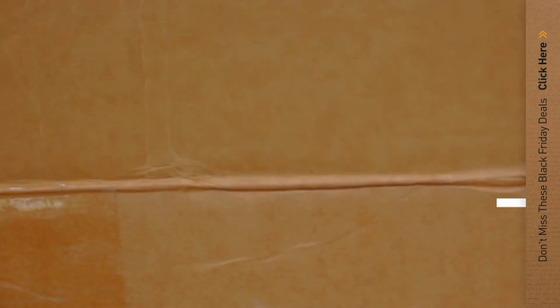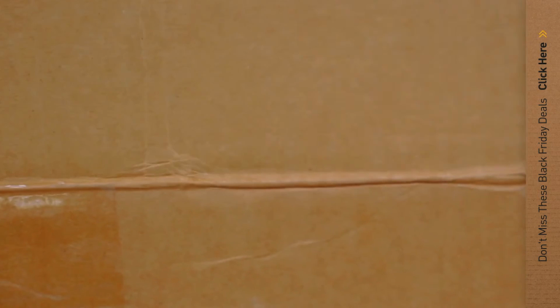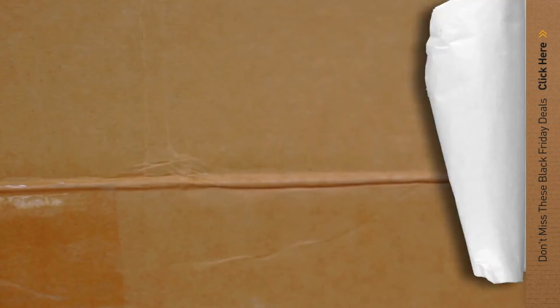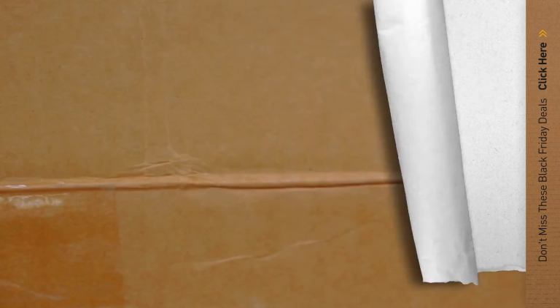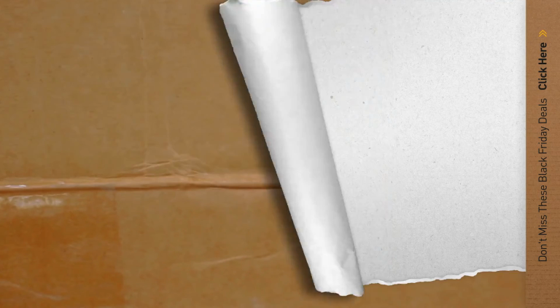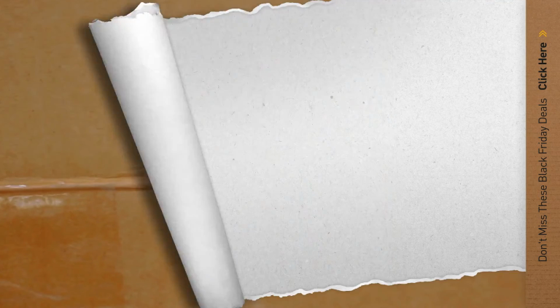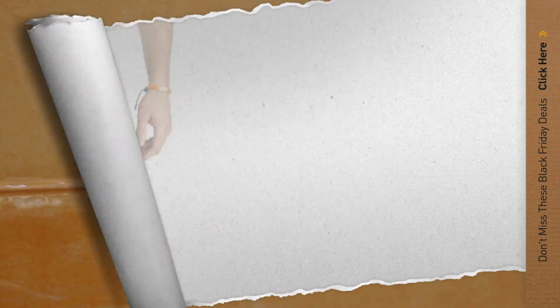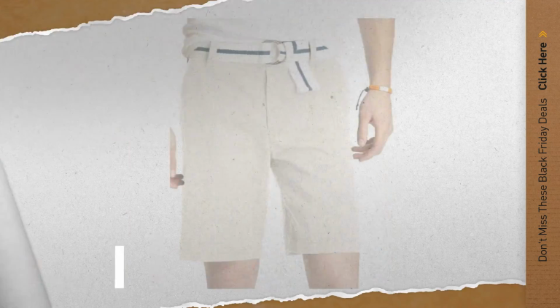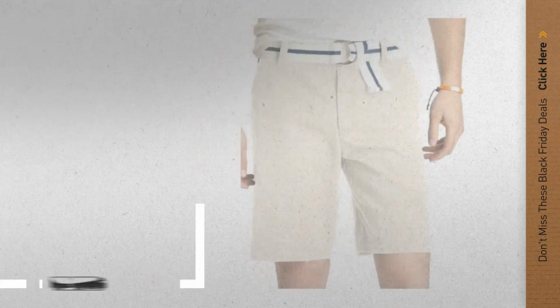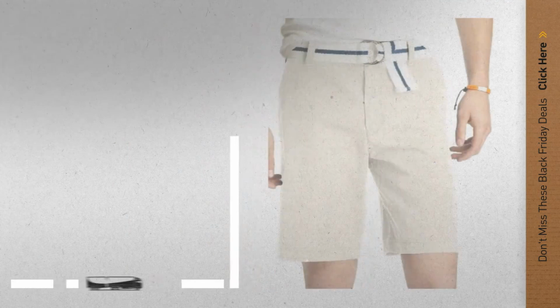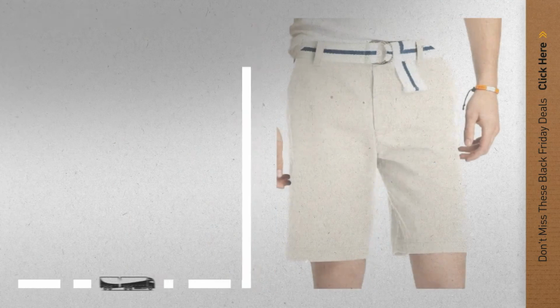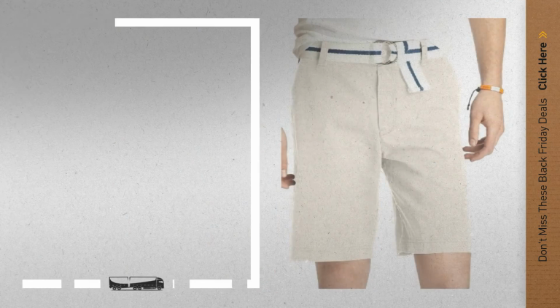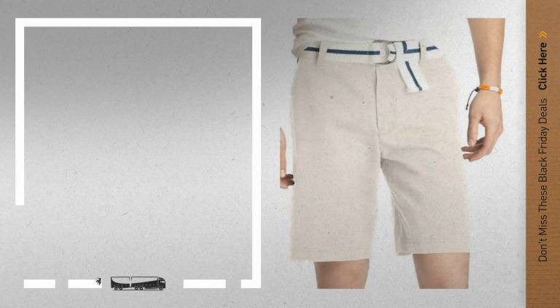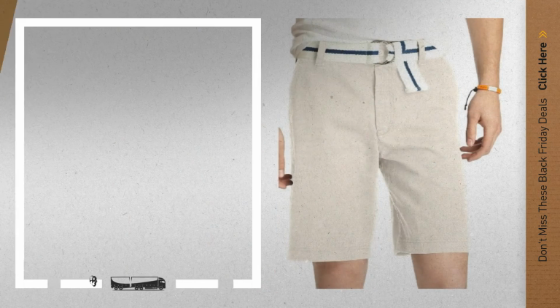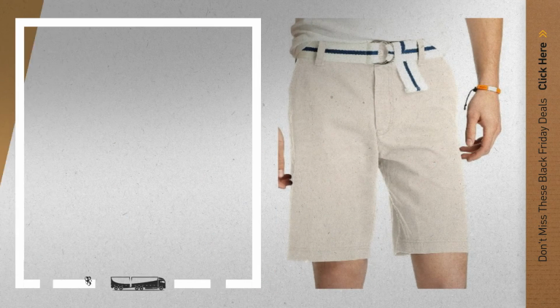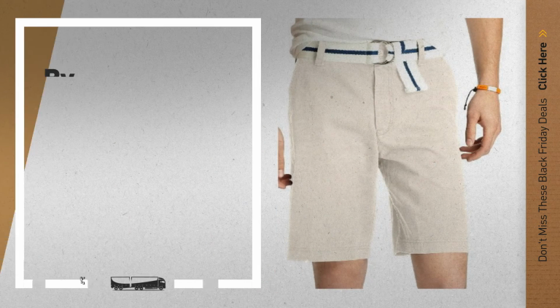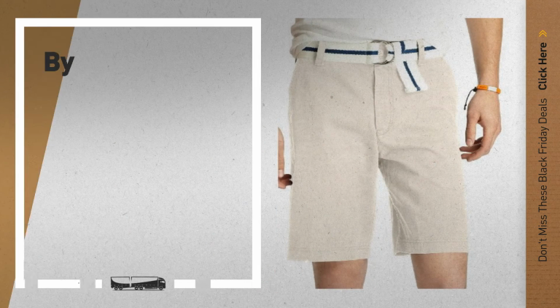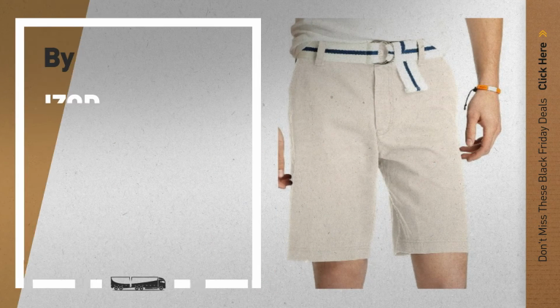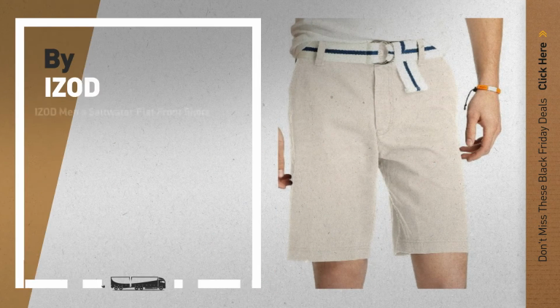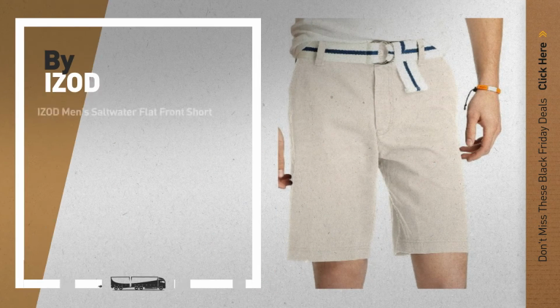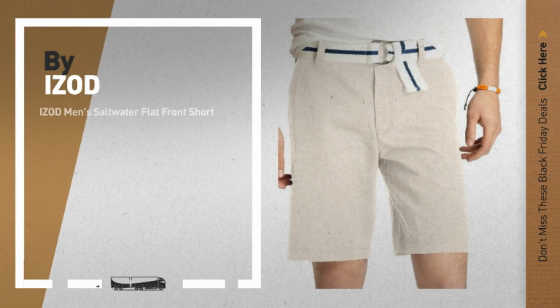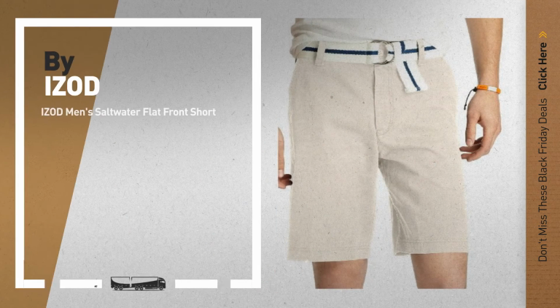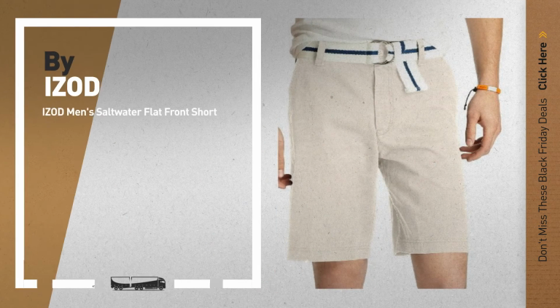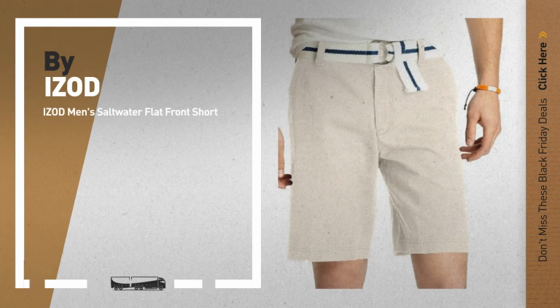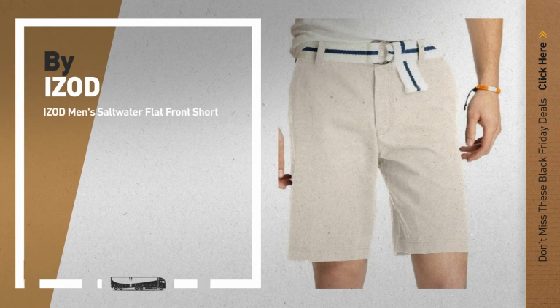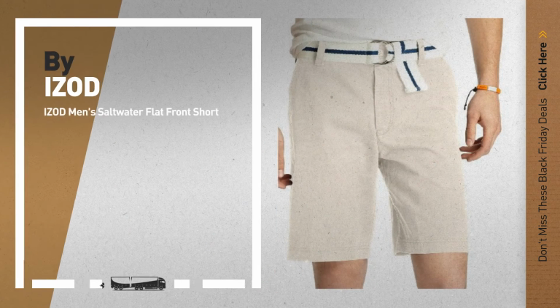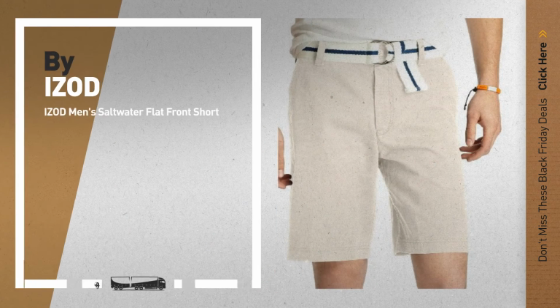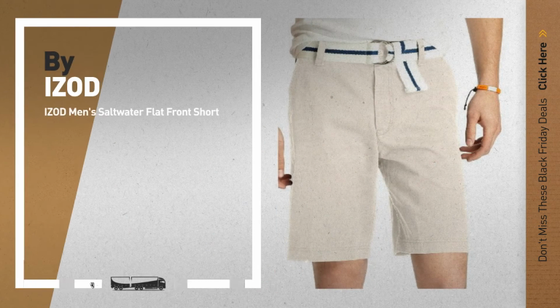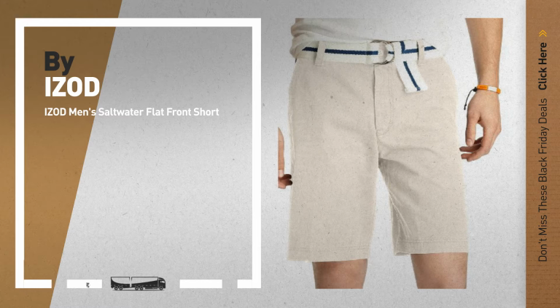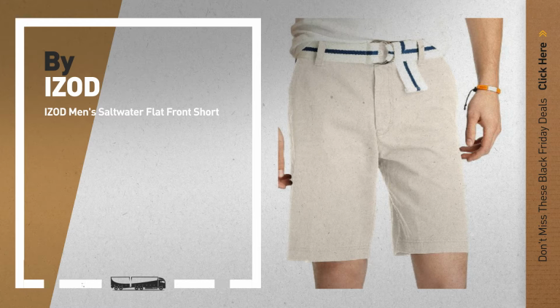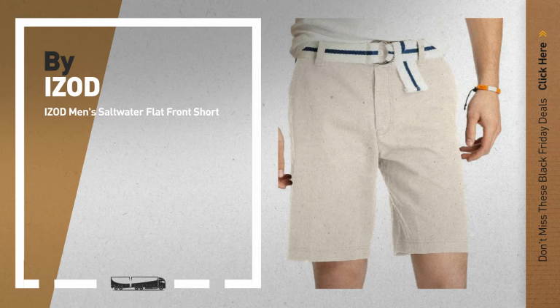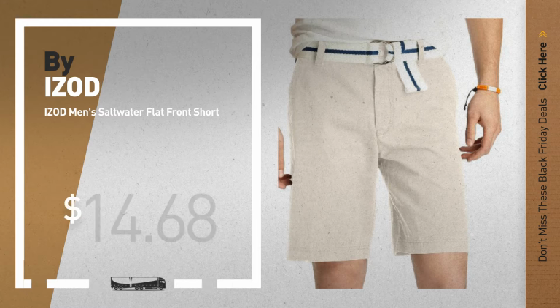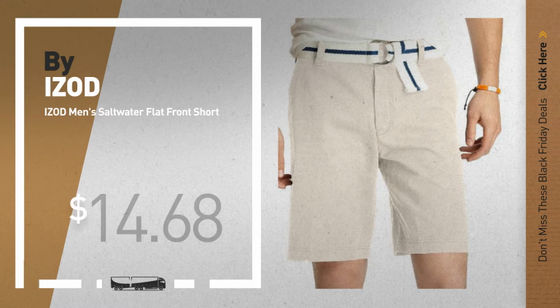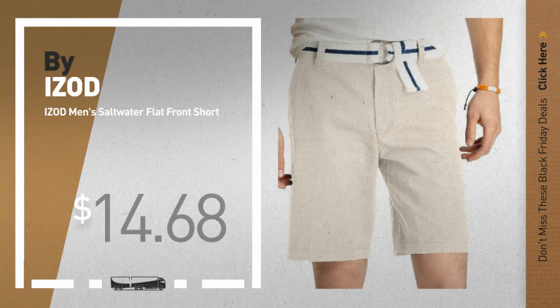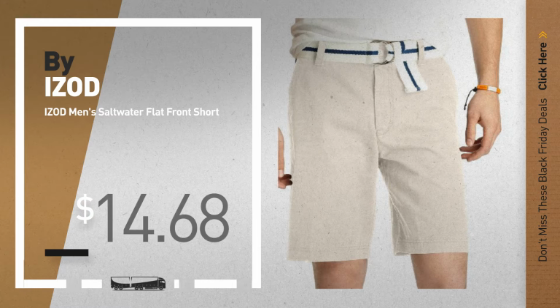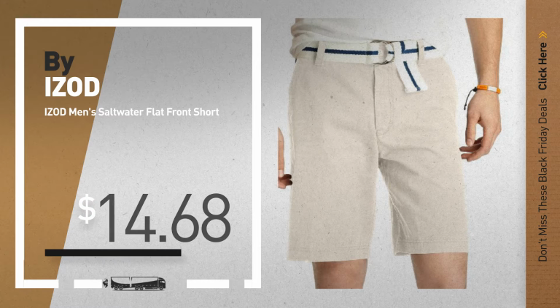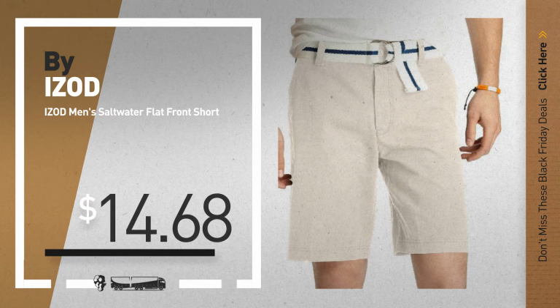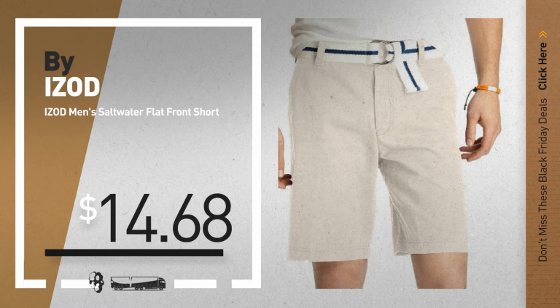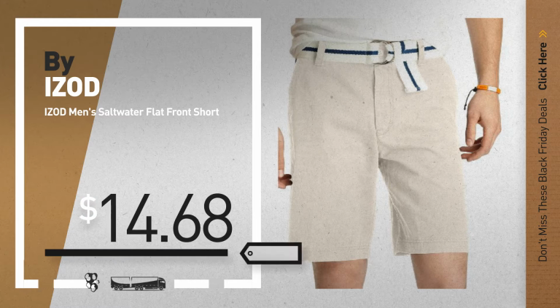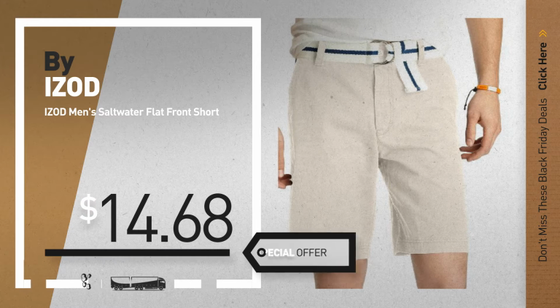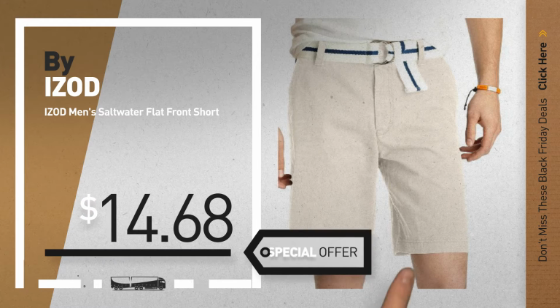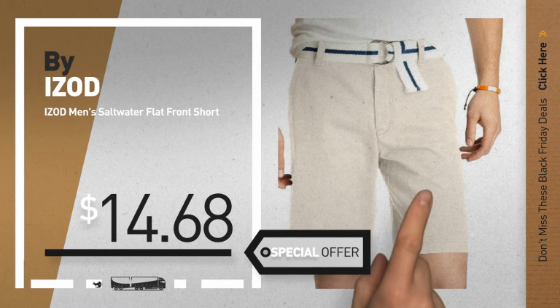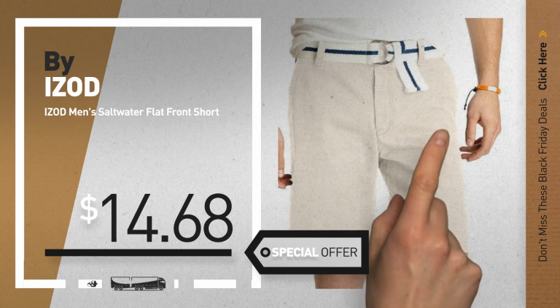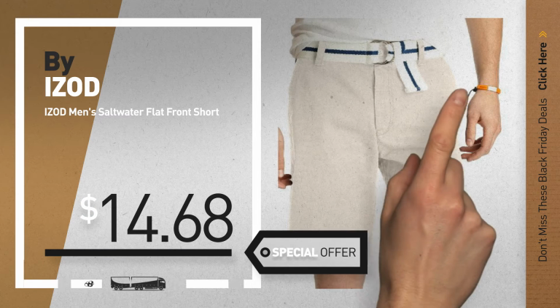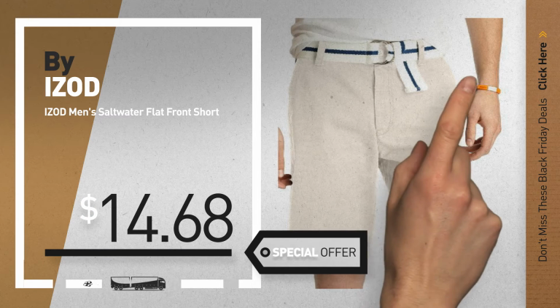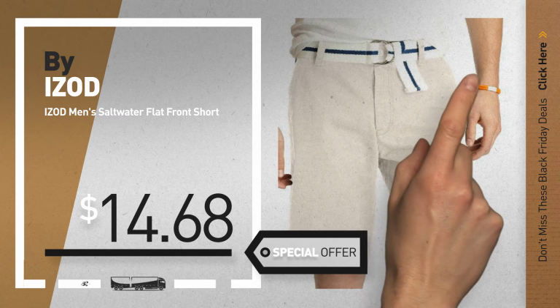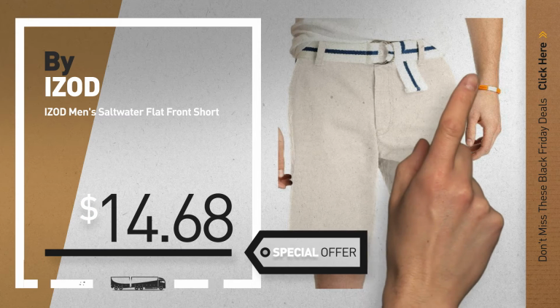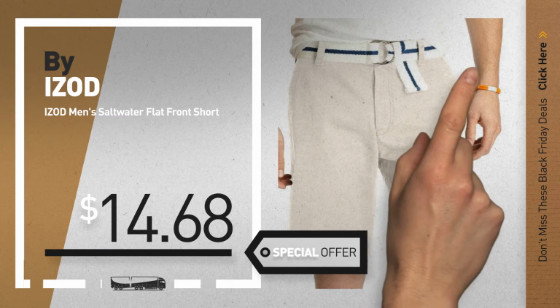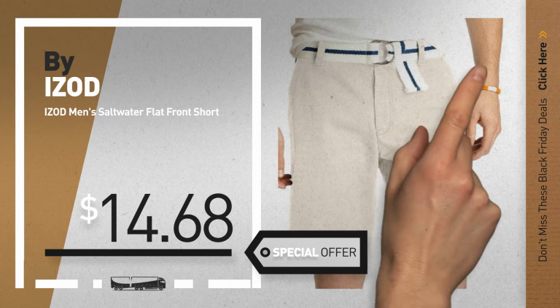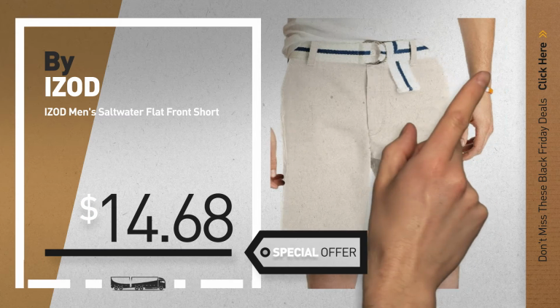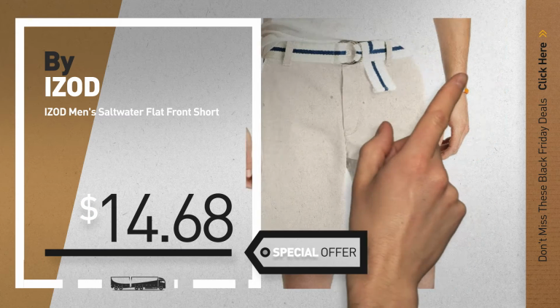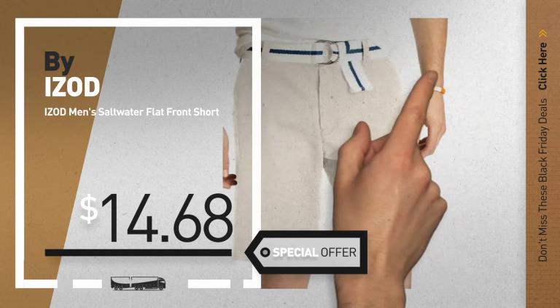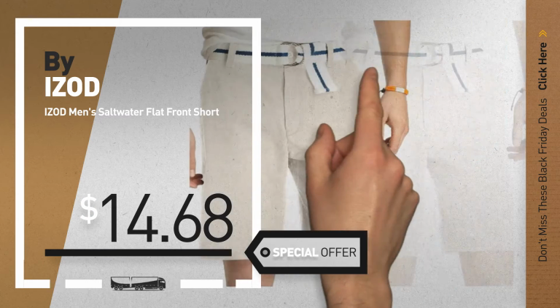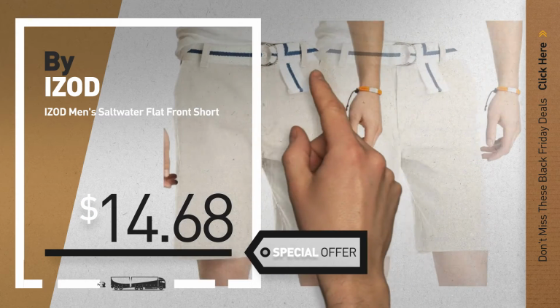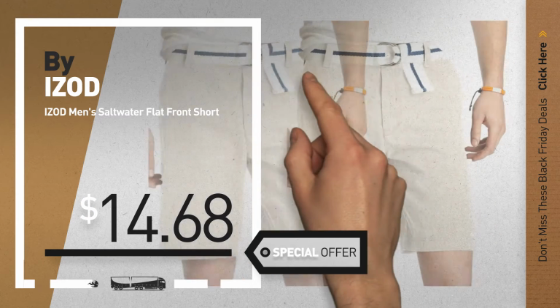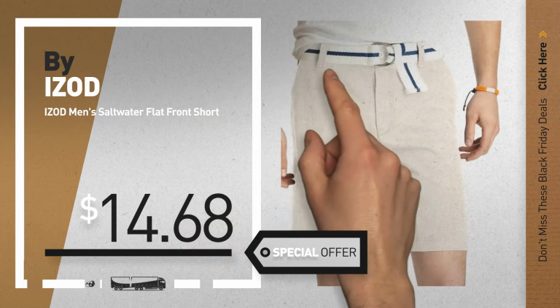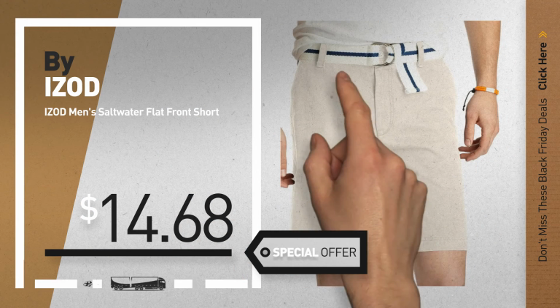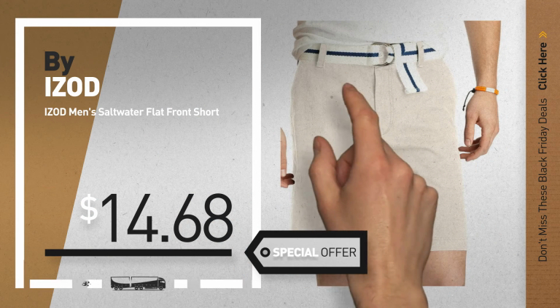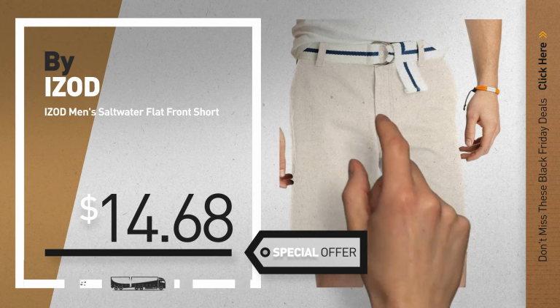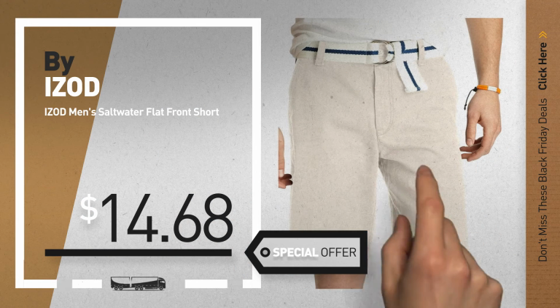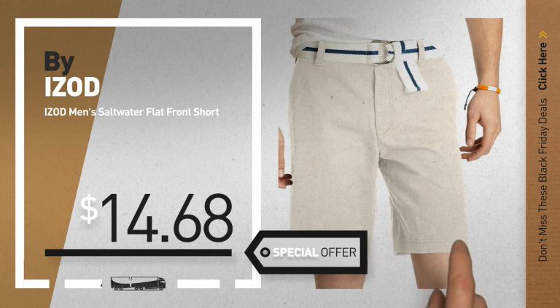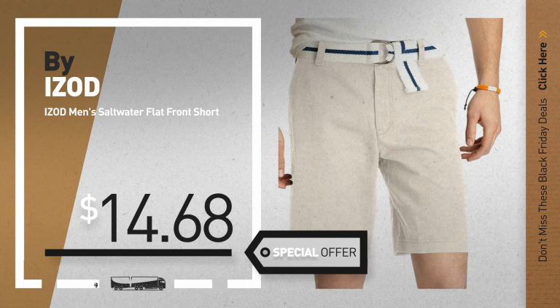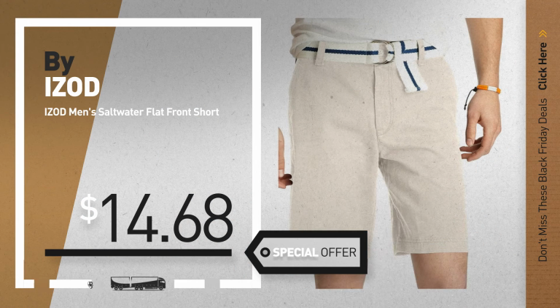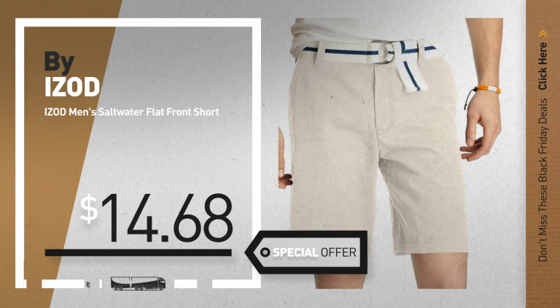Number 1, by IZOD. Our redditor choice, now only at $14.68.